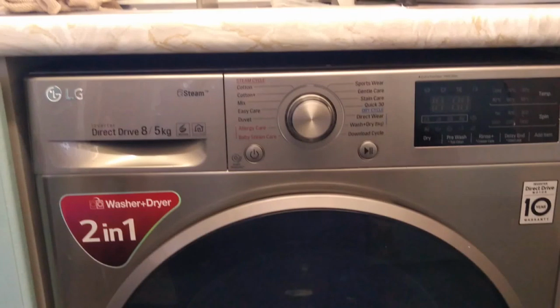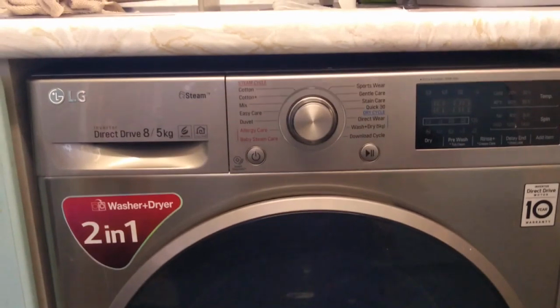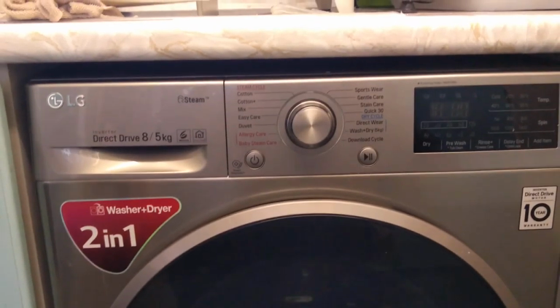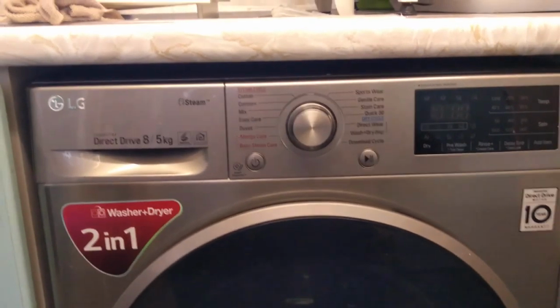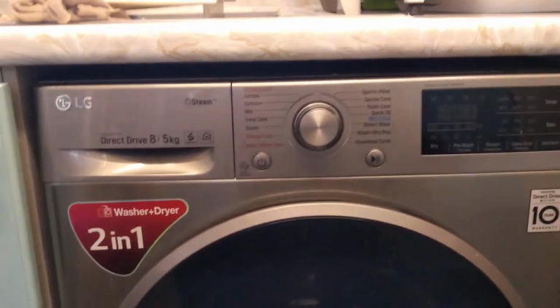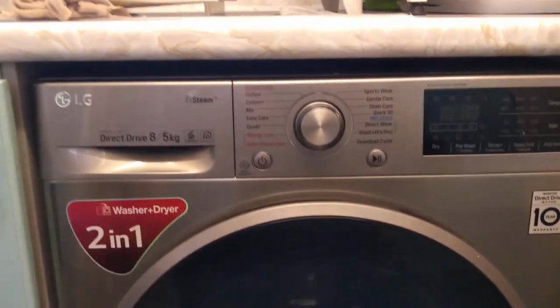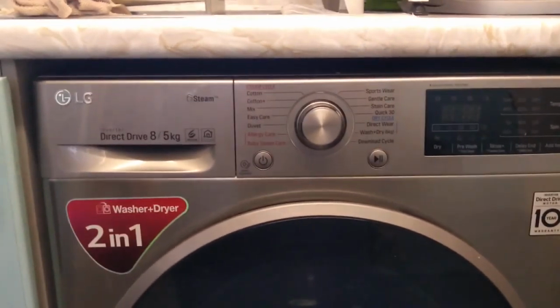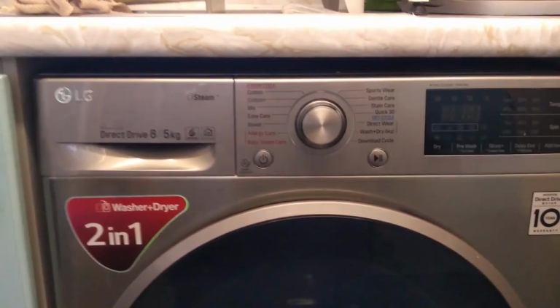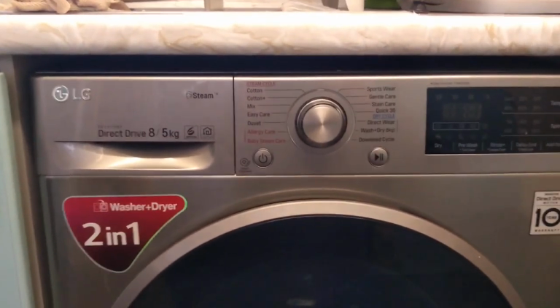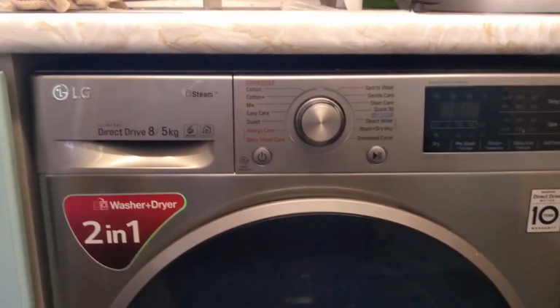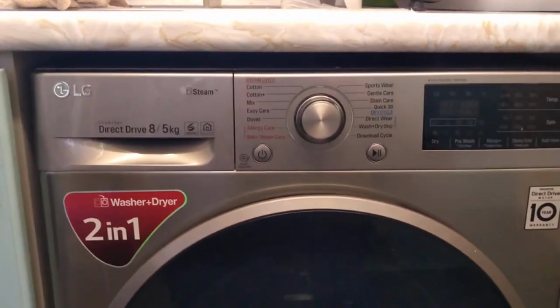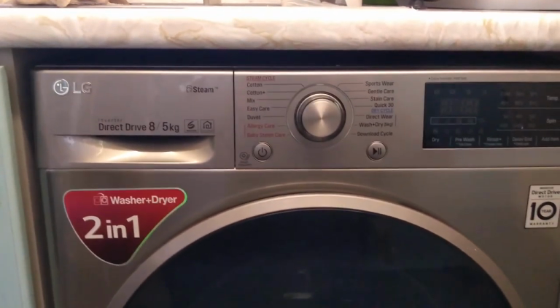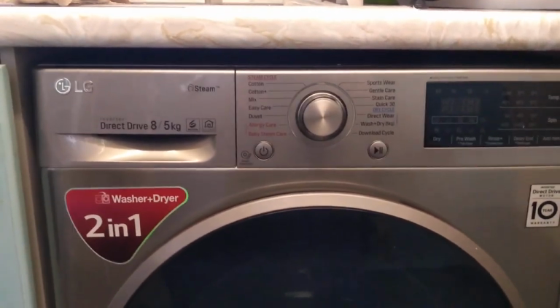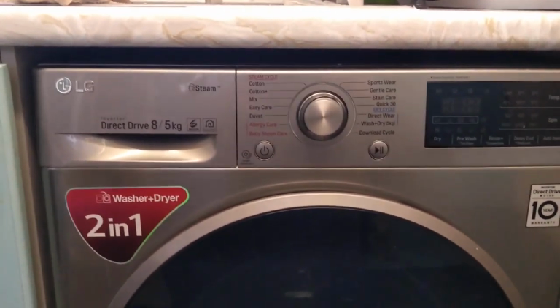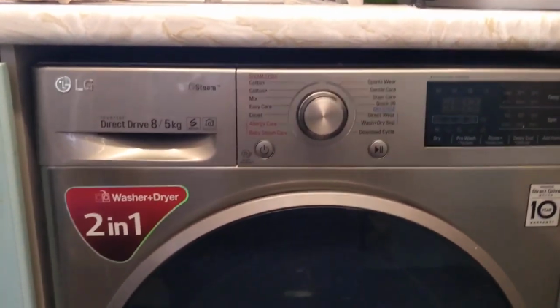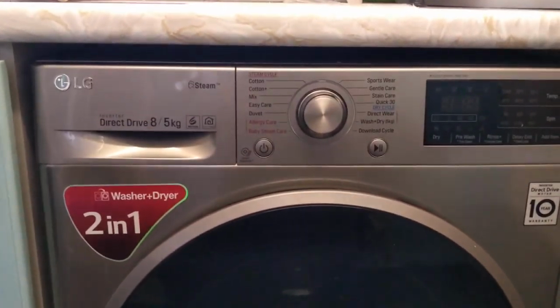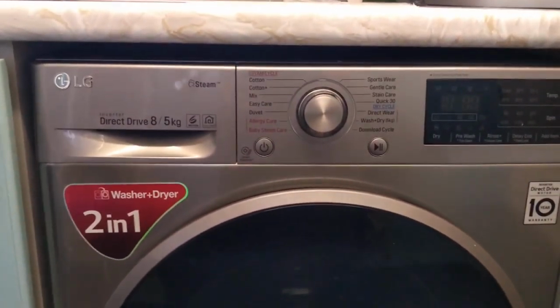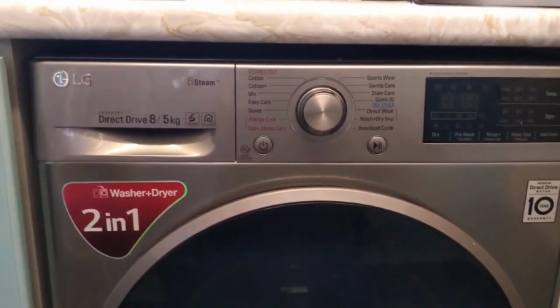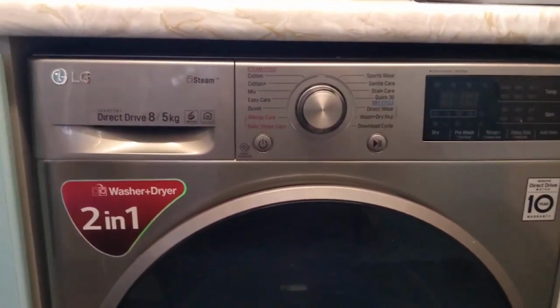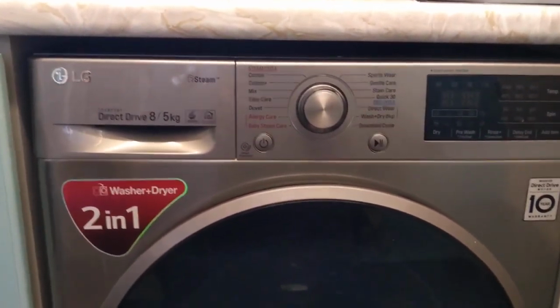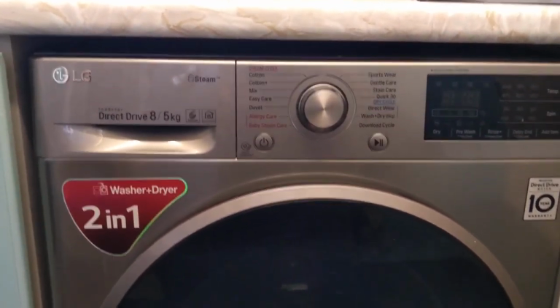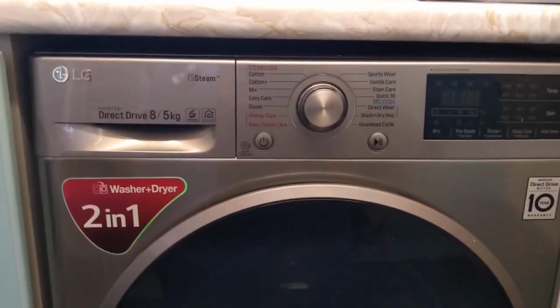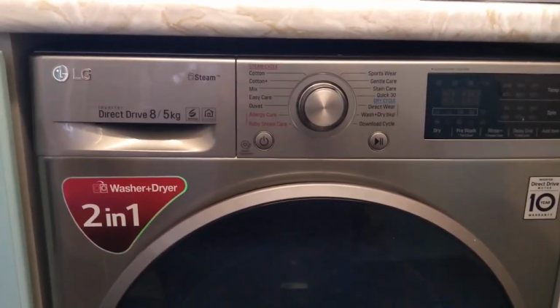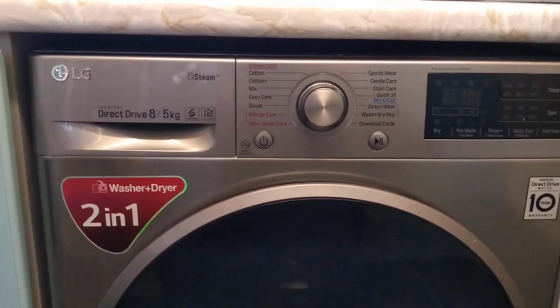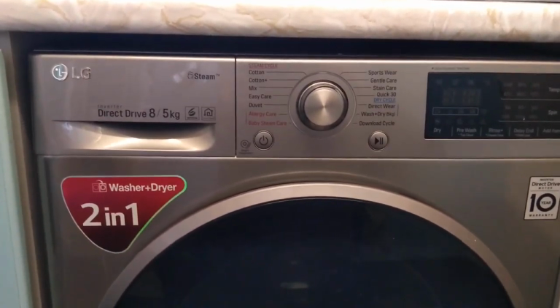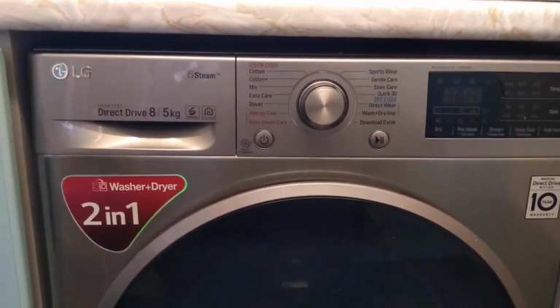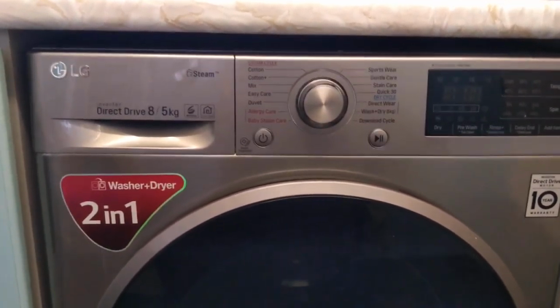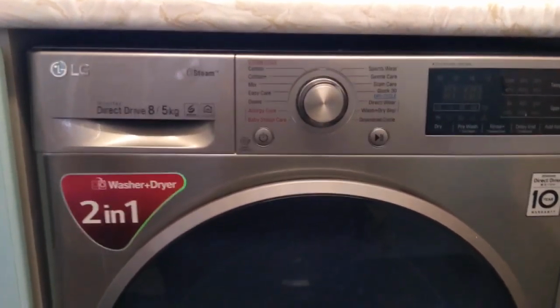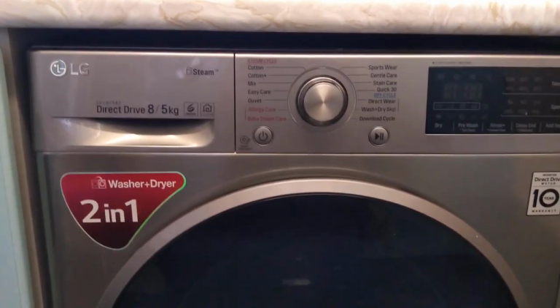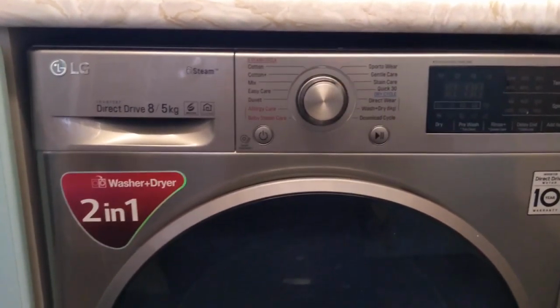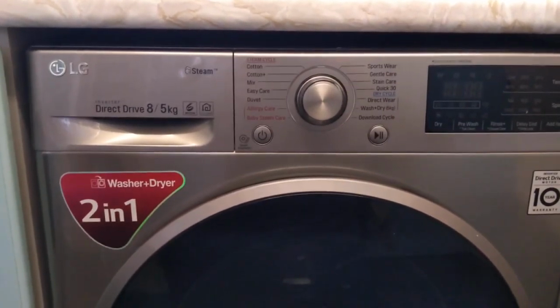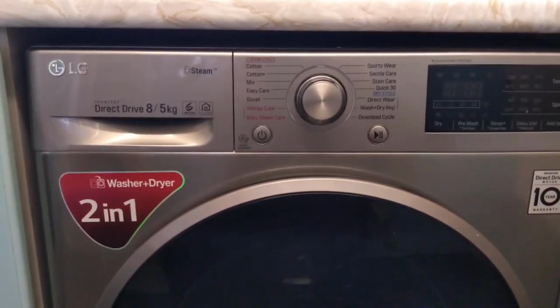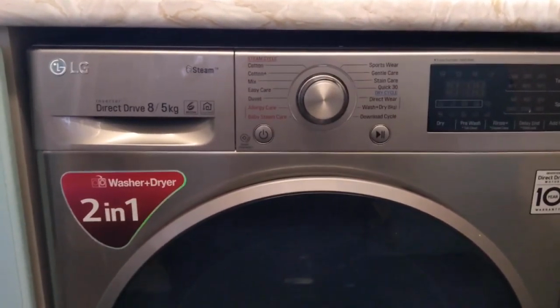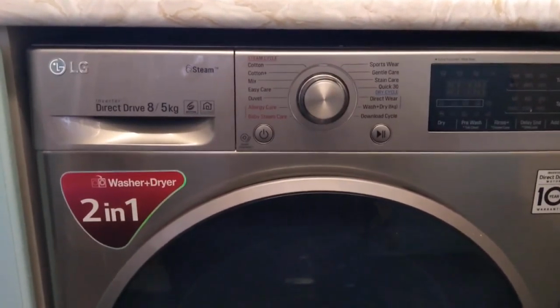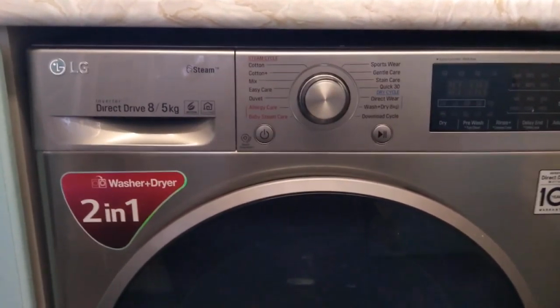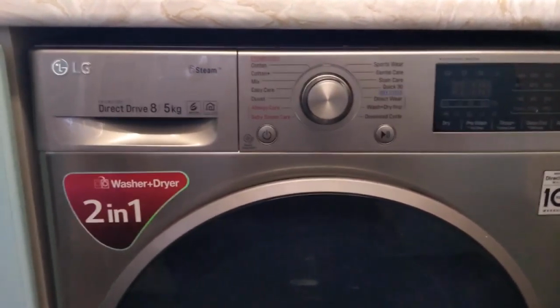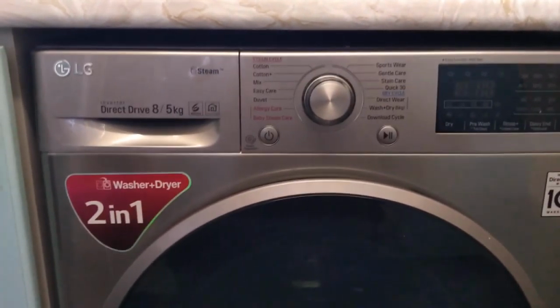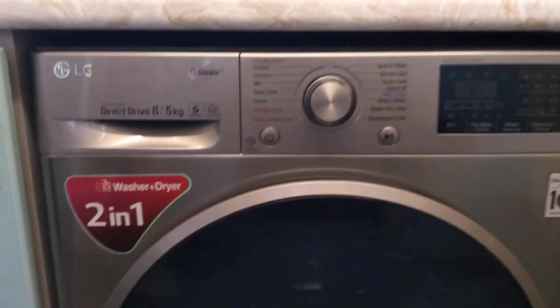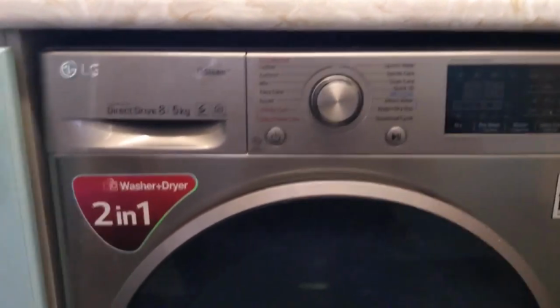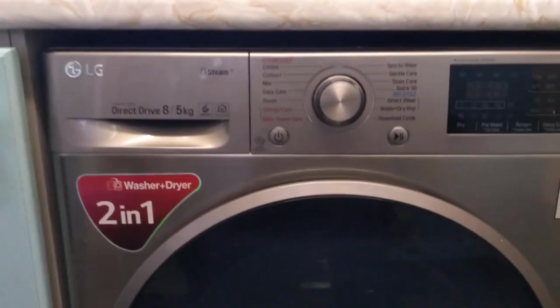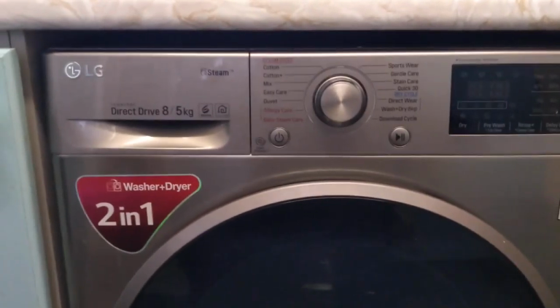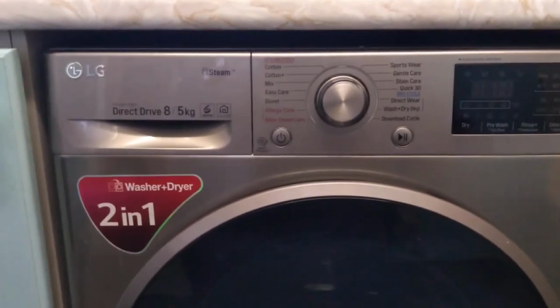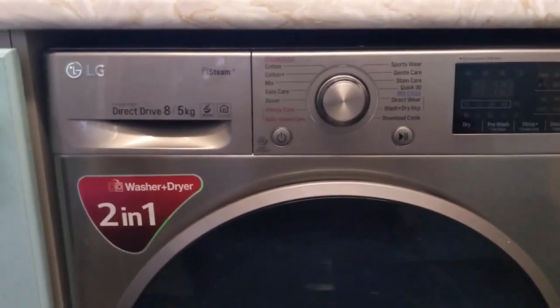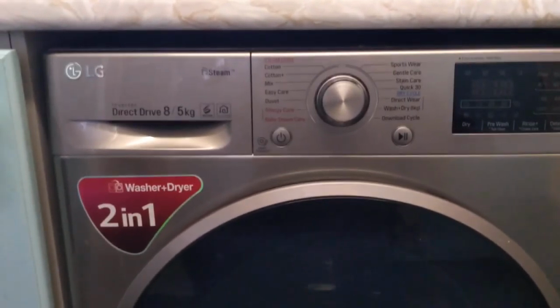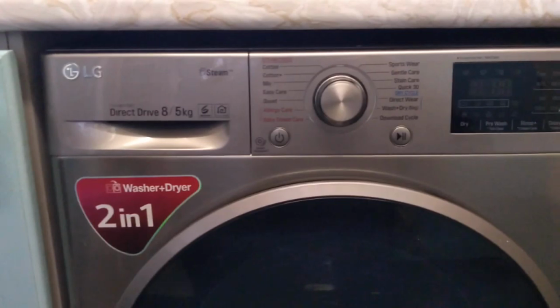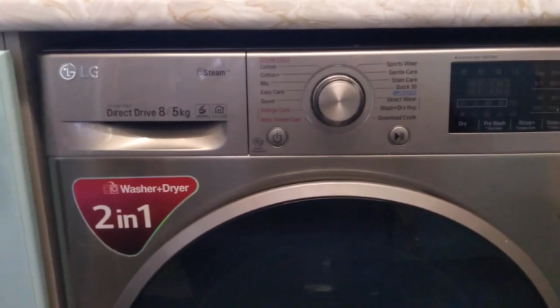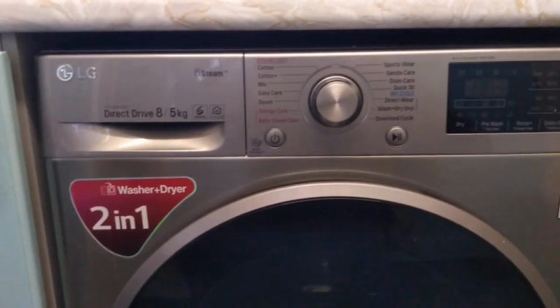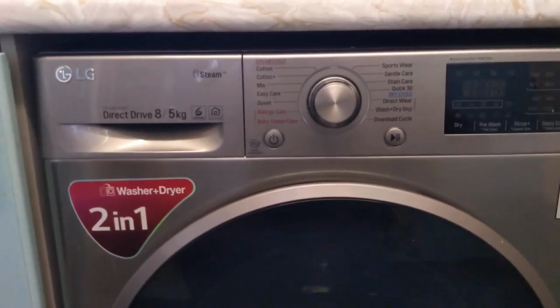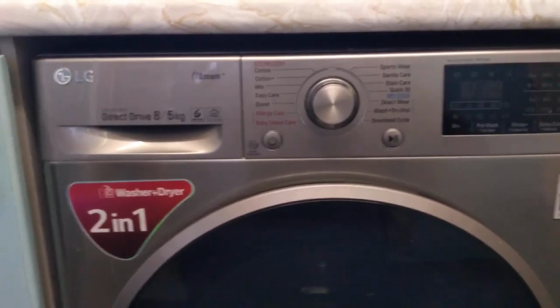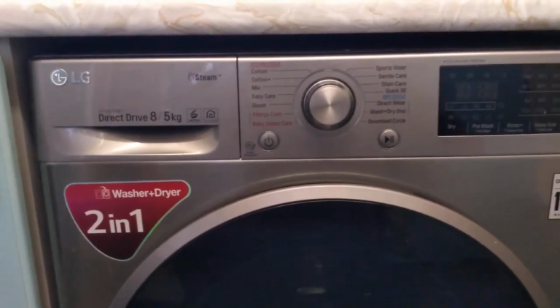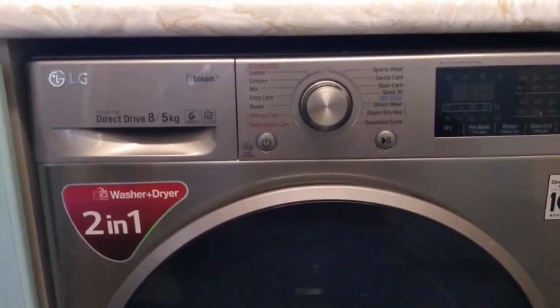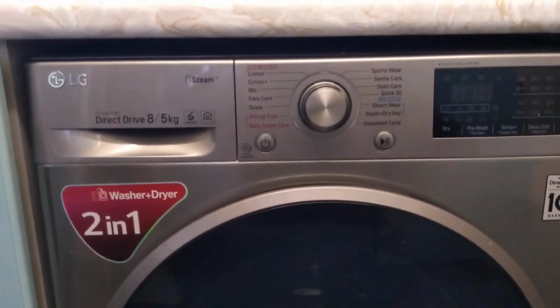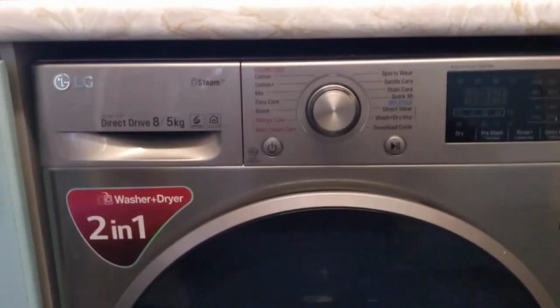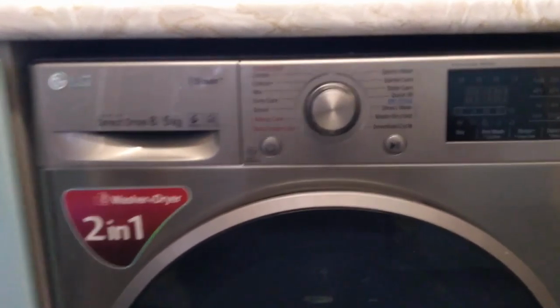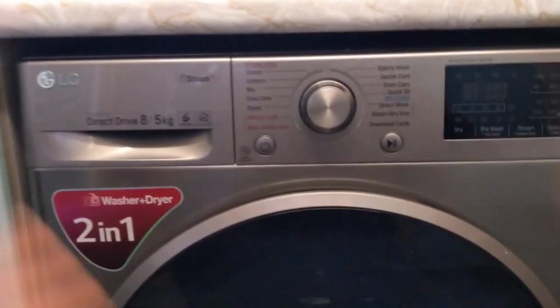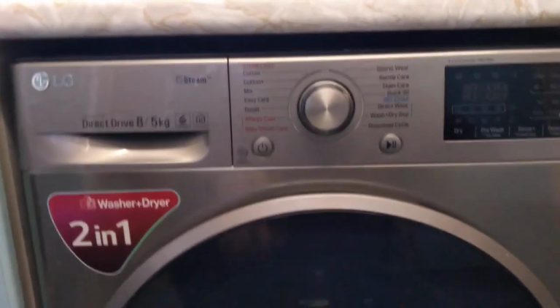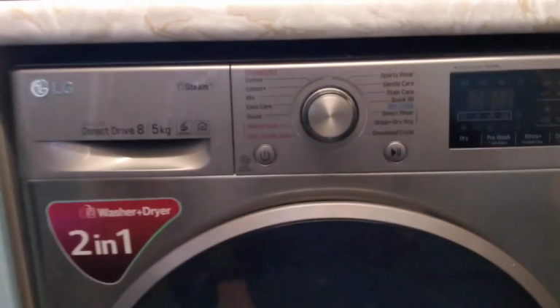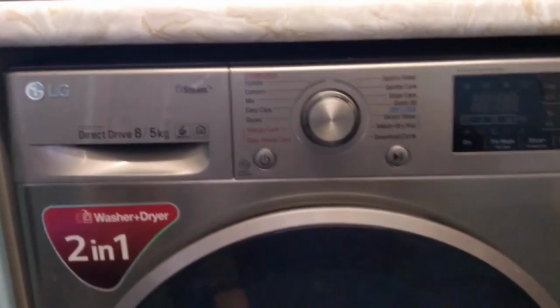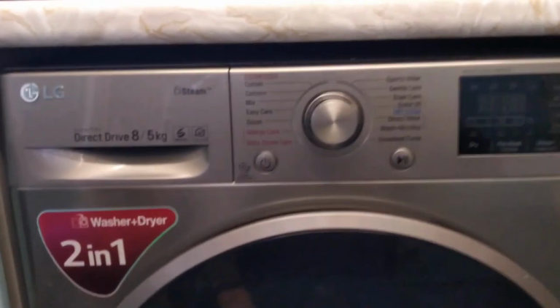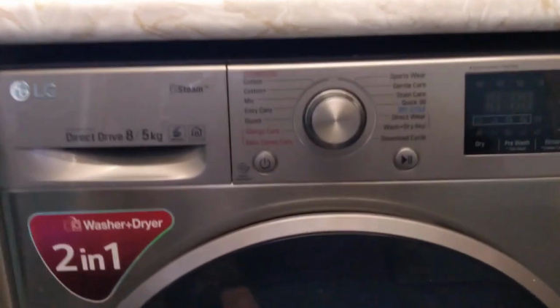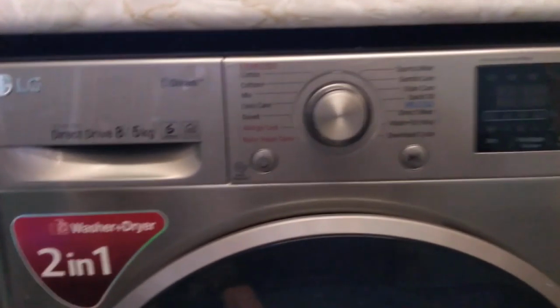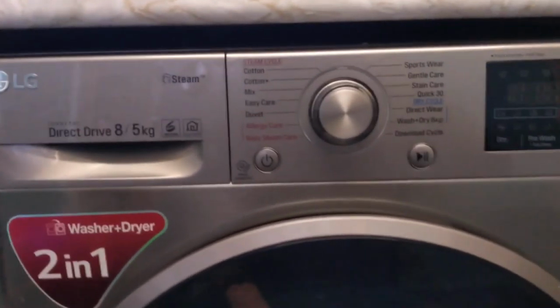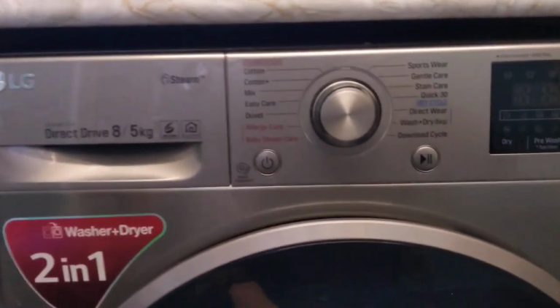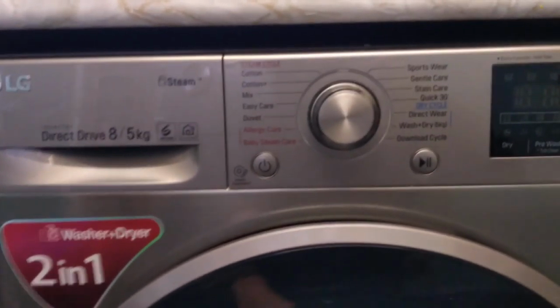There's another video on the LG washer-dryer combo, this time how to spin only by popular demand. So let's get straight into it.